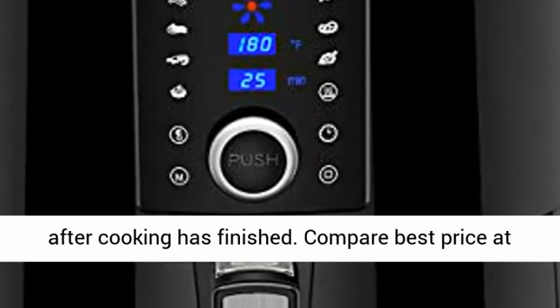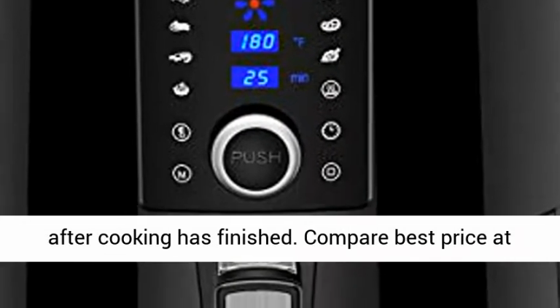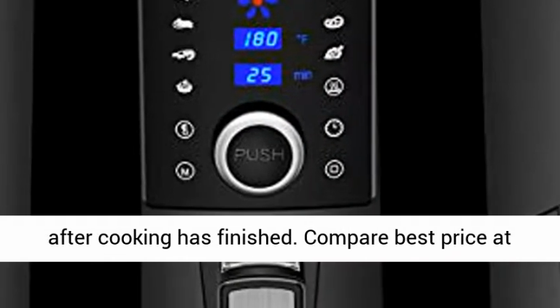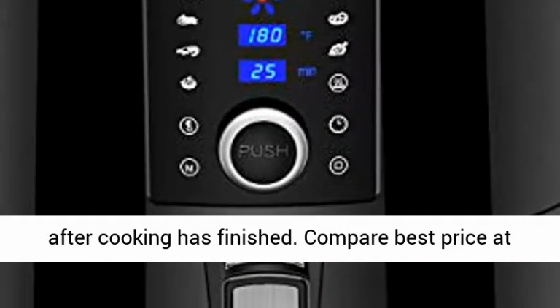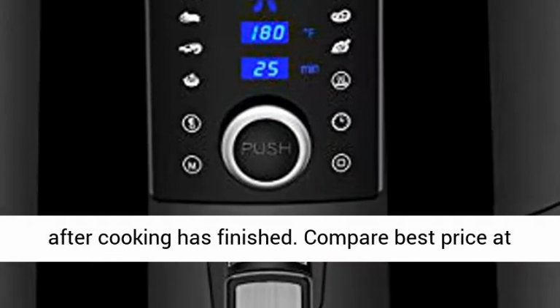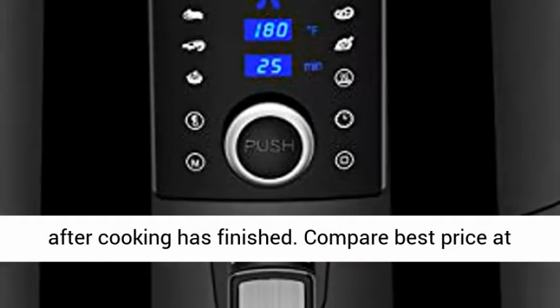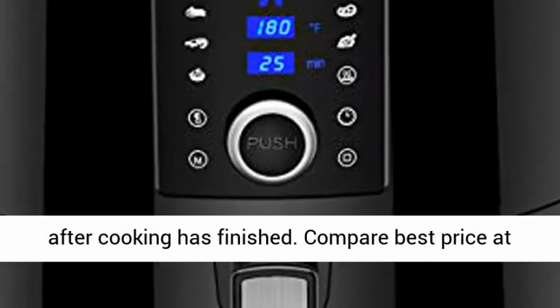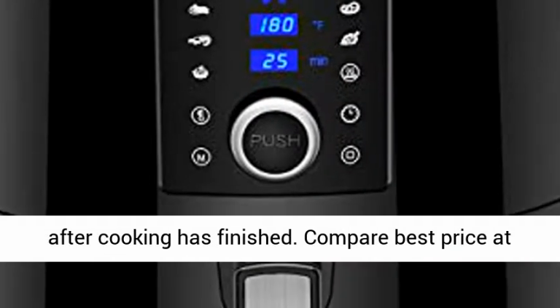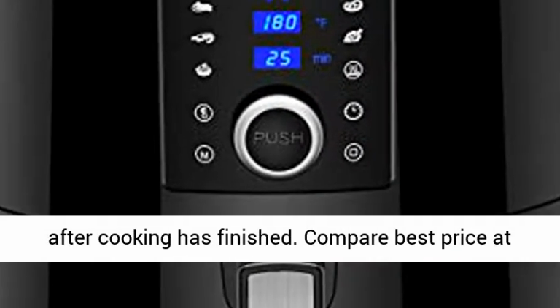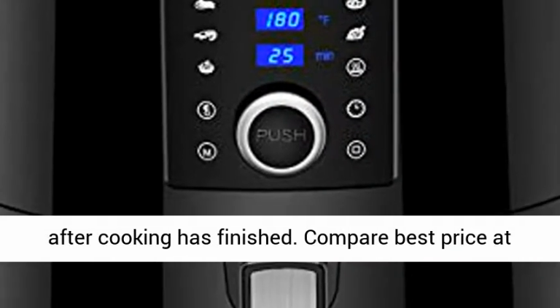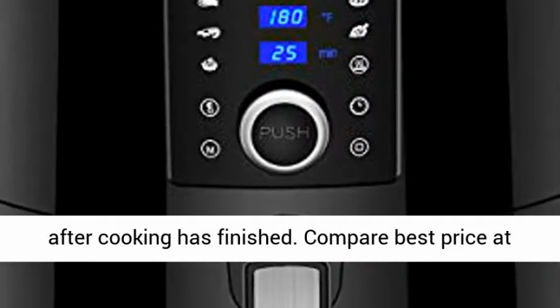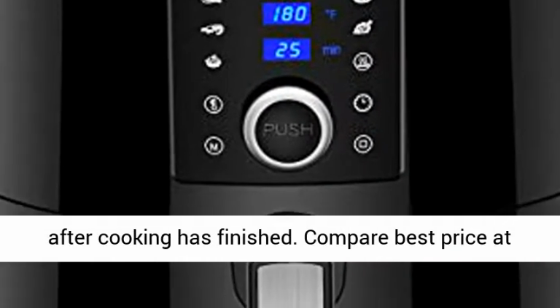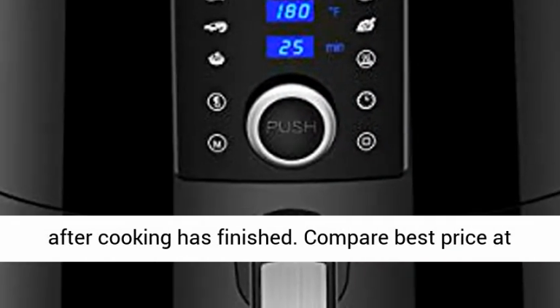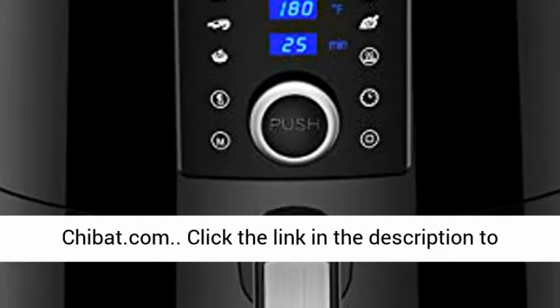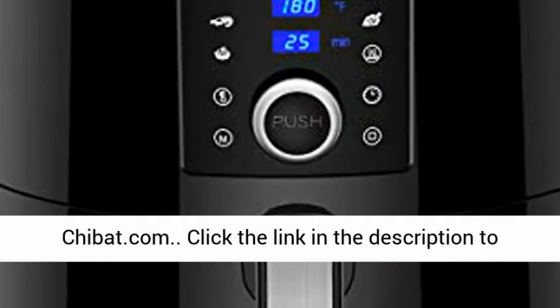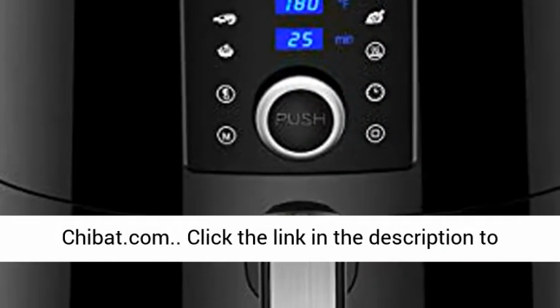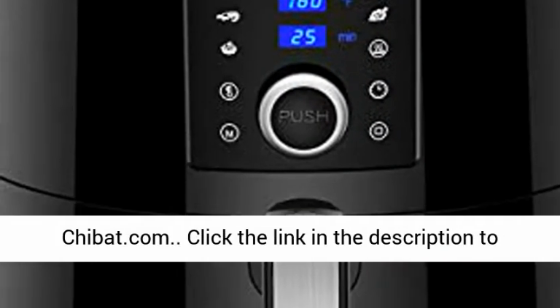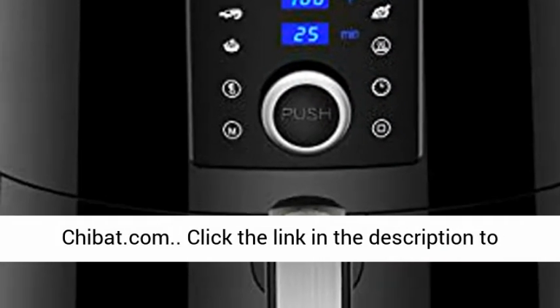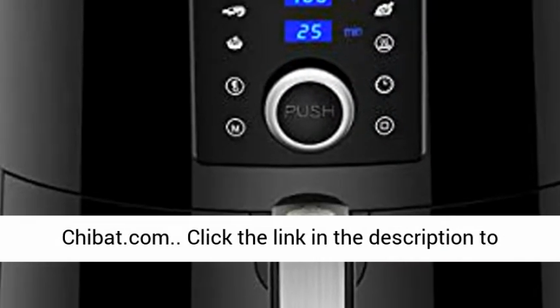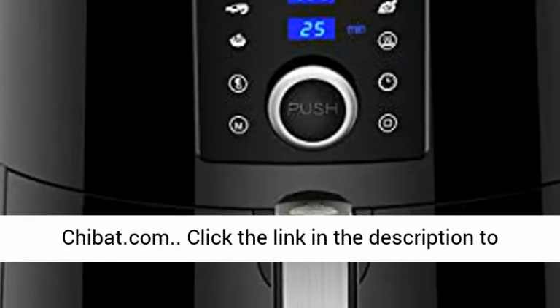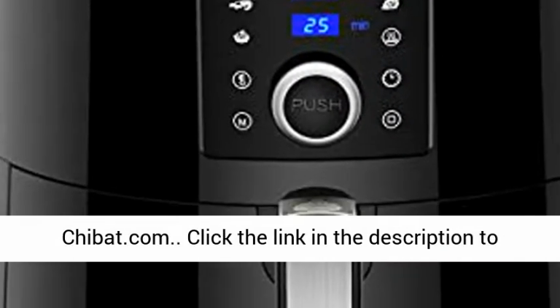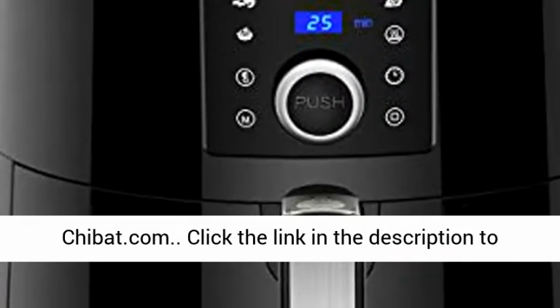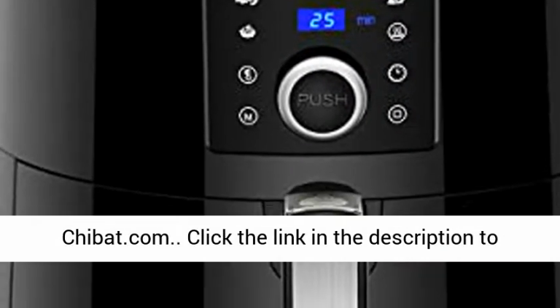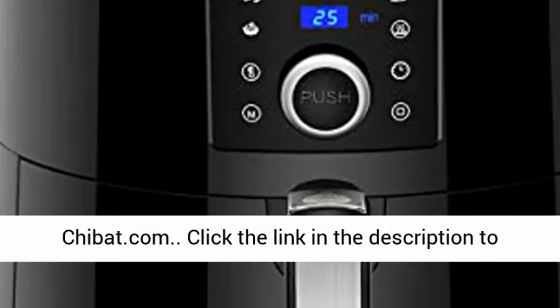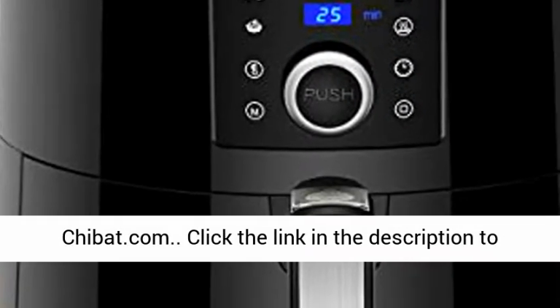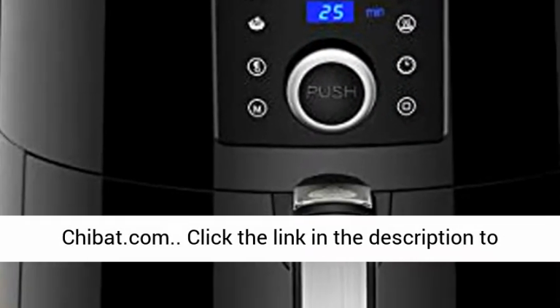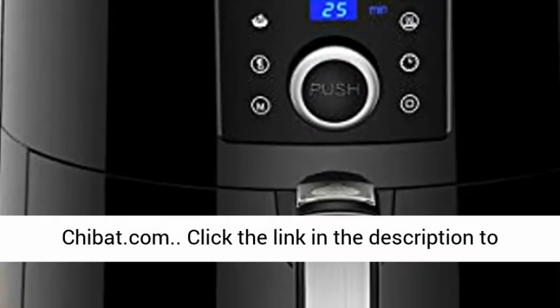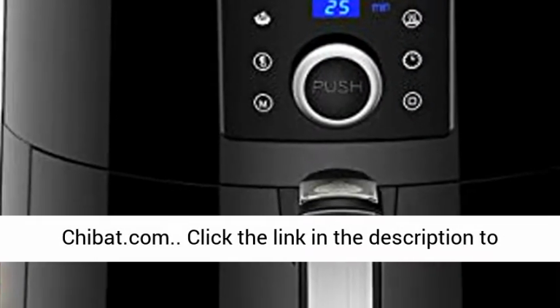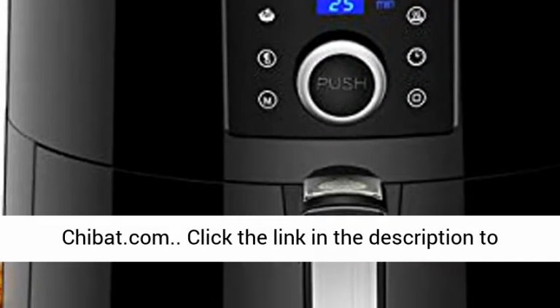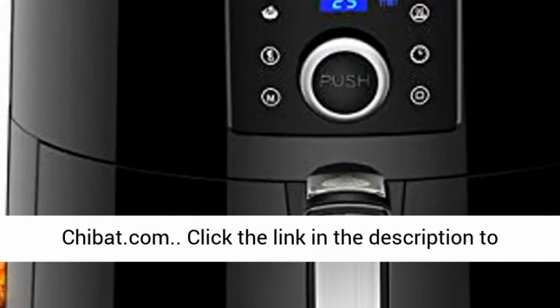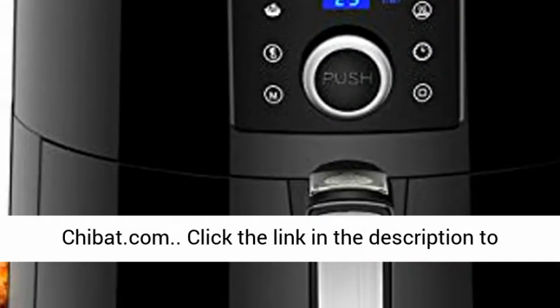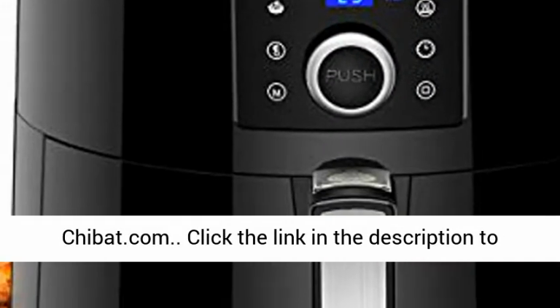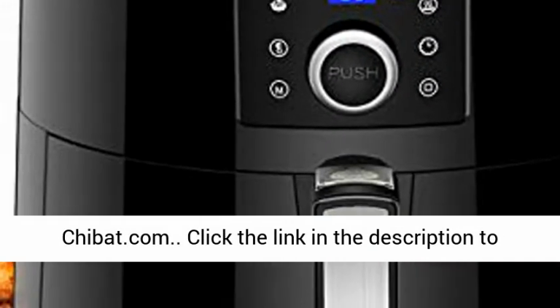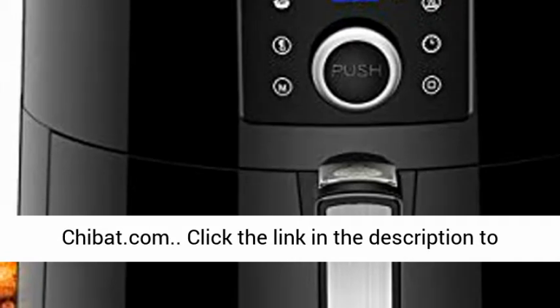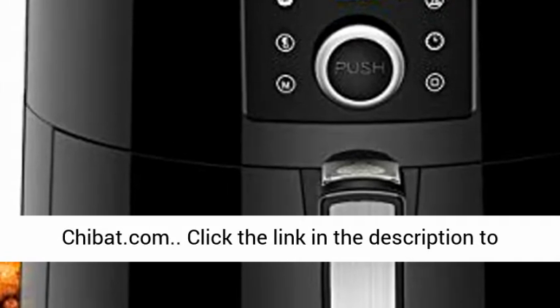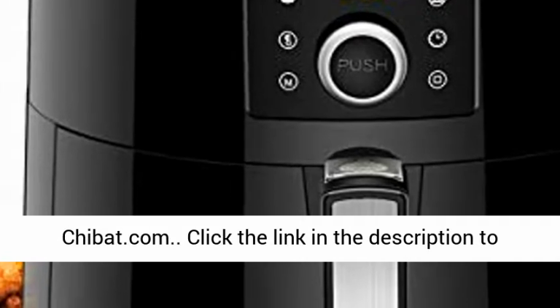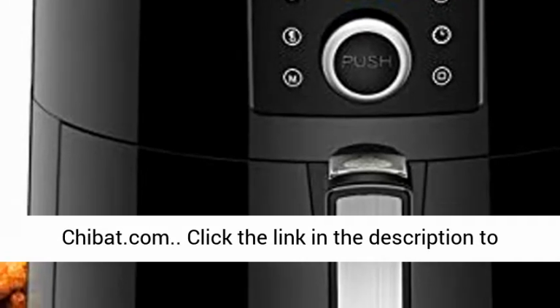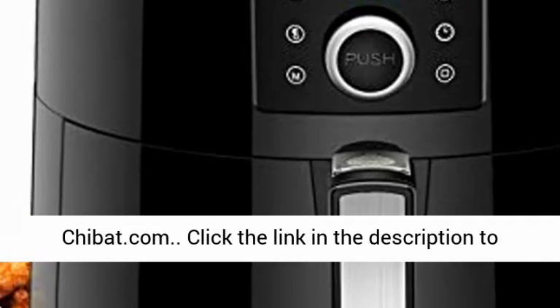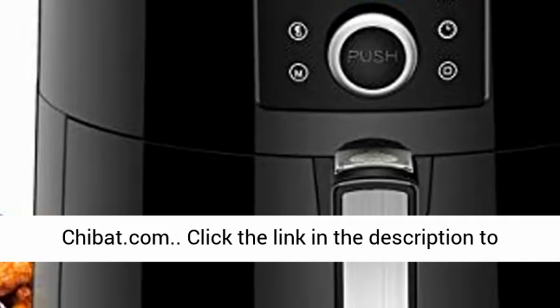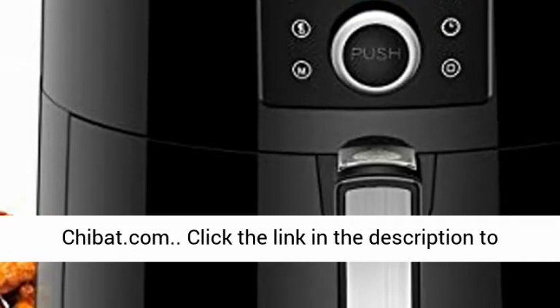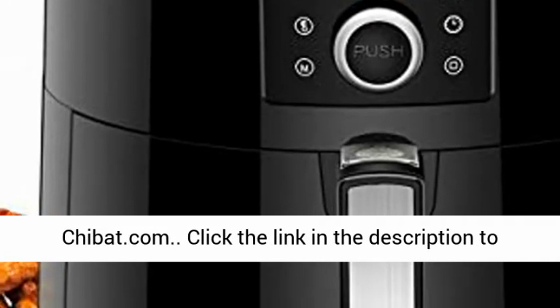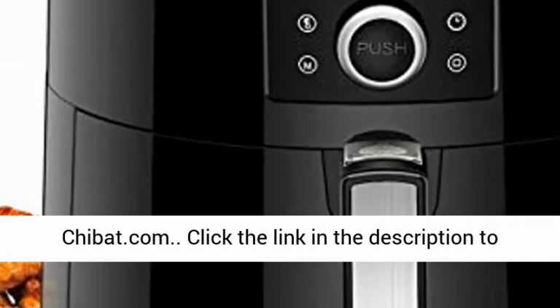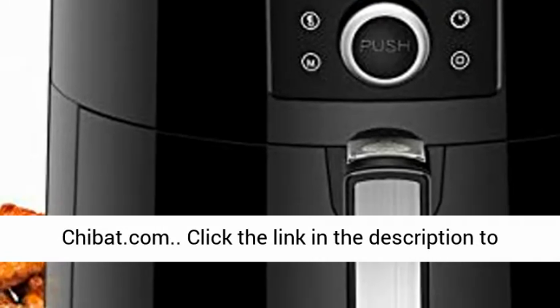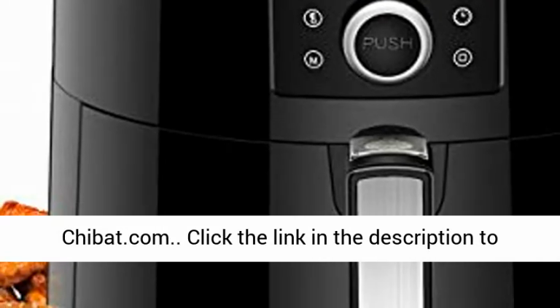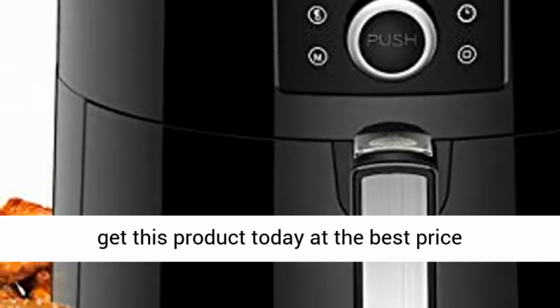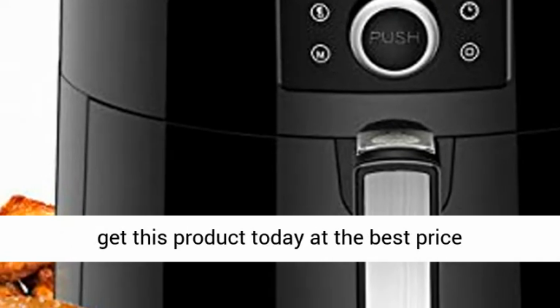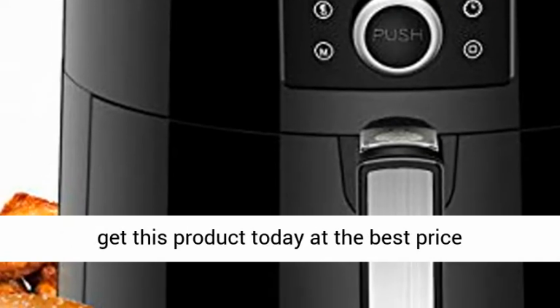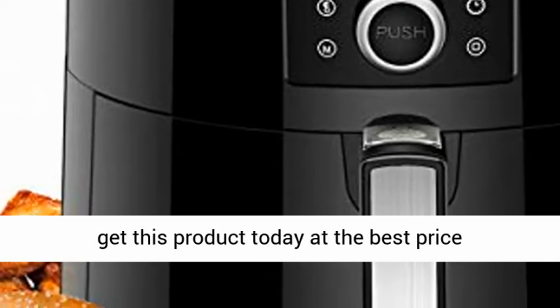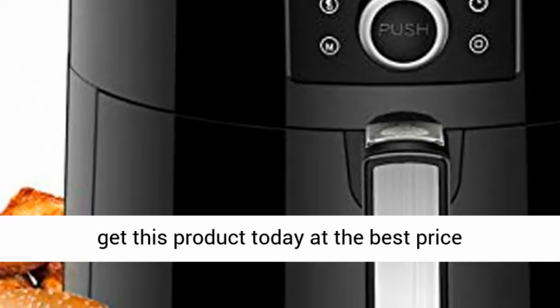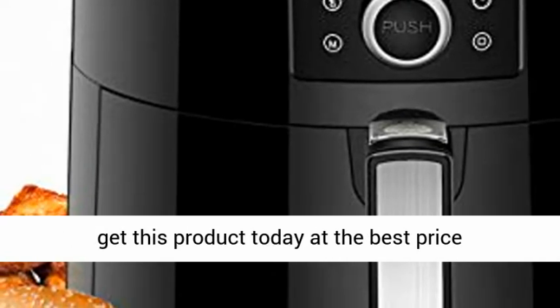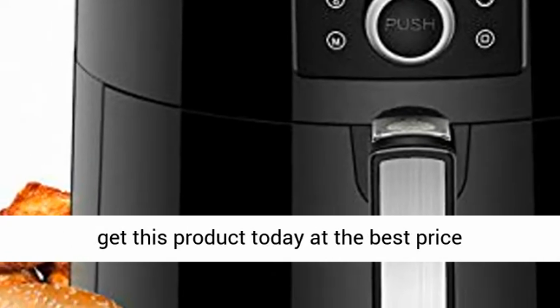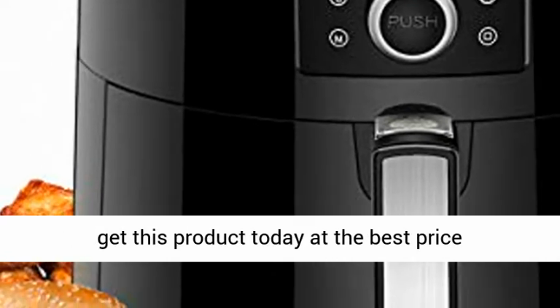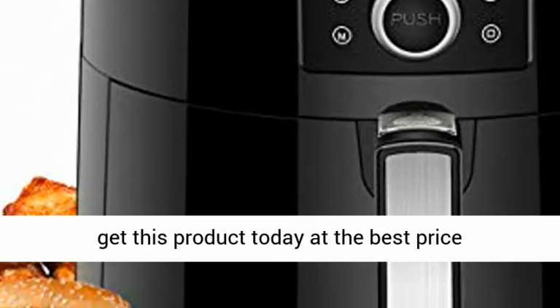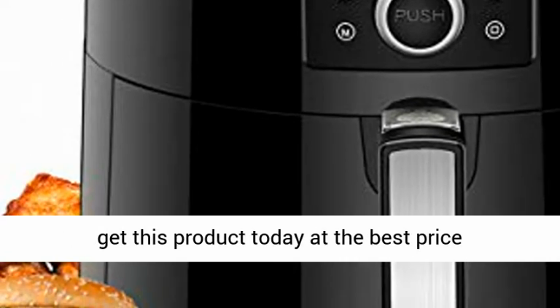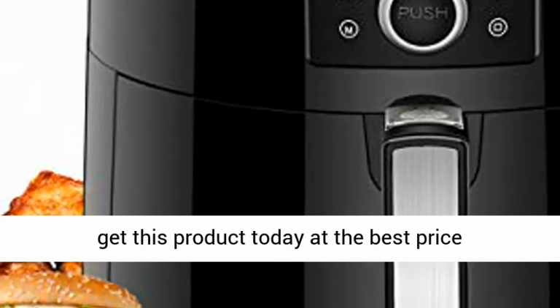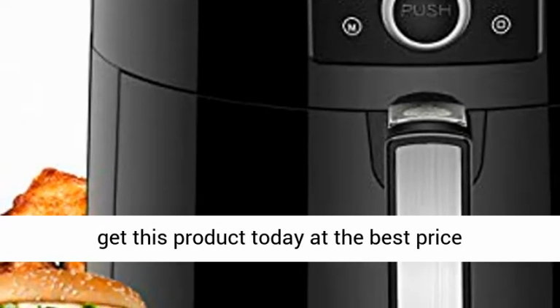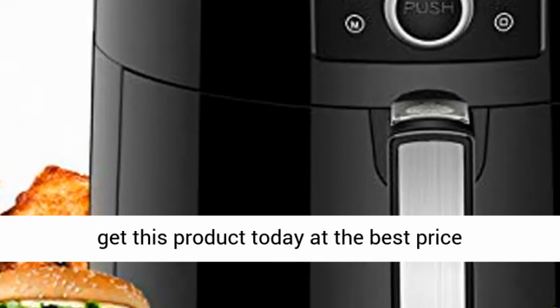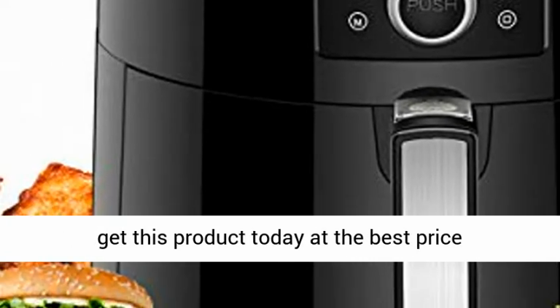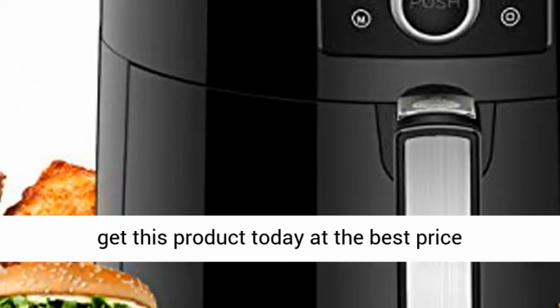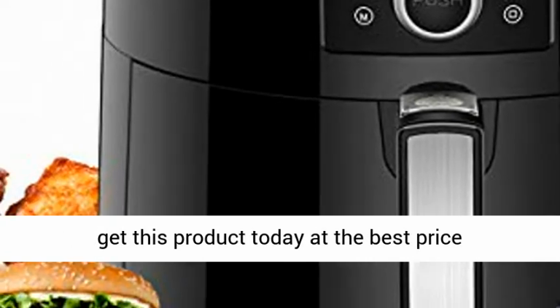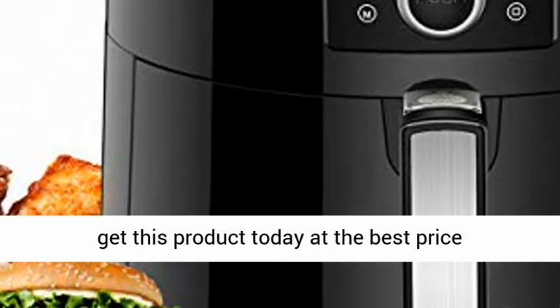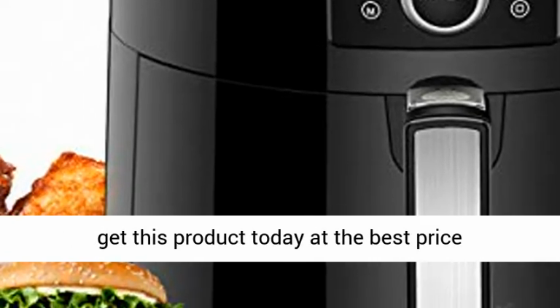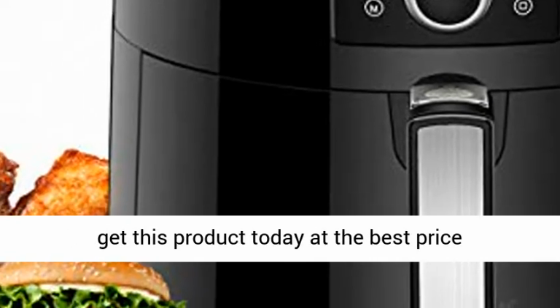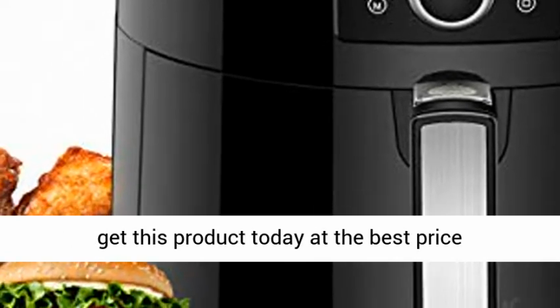Compare best price at Chibbit.com. Click the link in the description to get this product today at the best price.